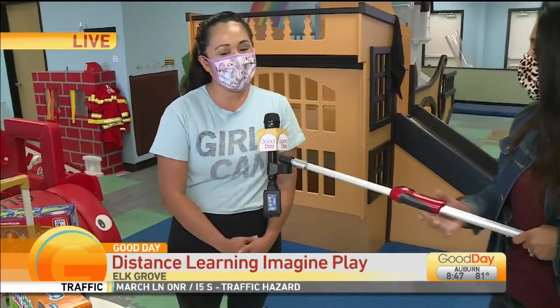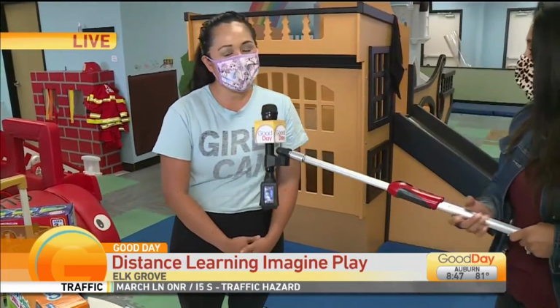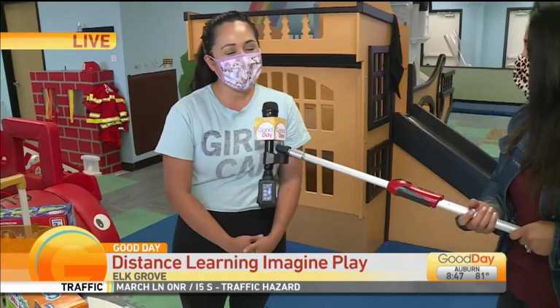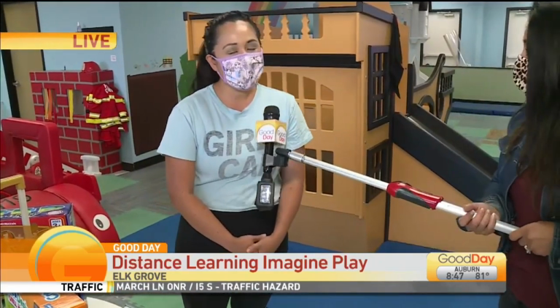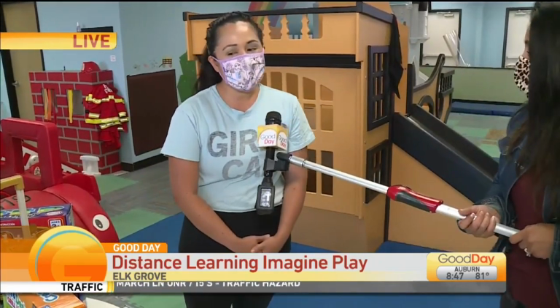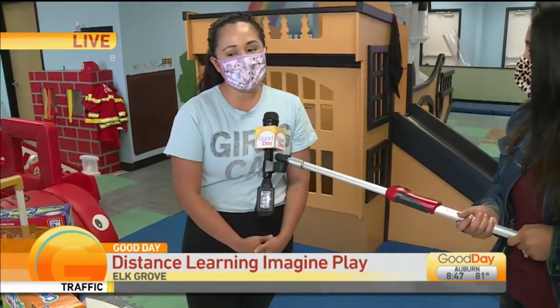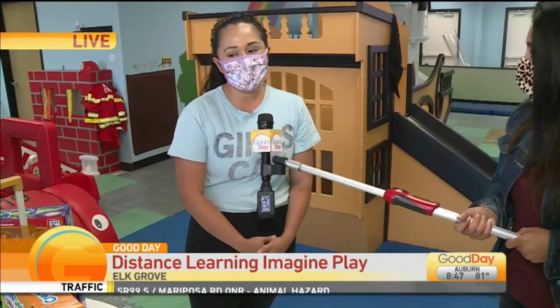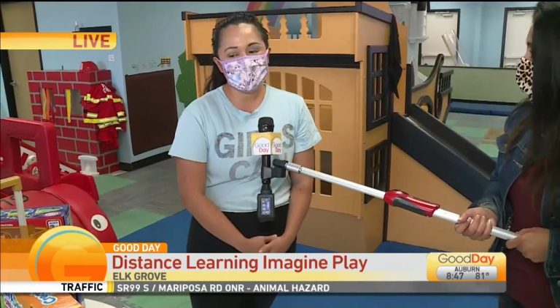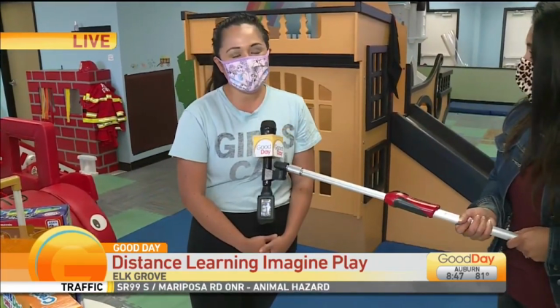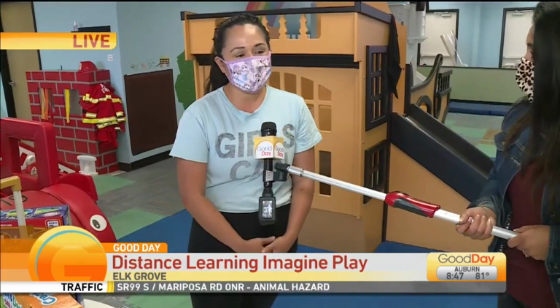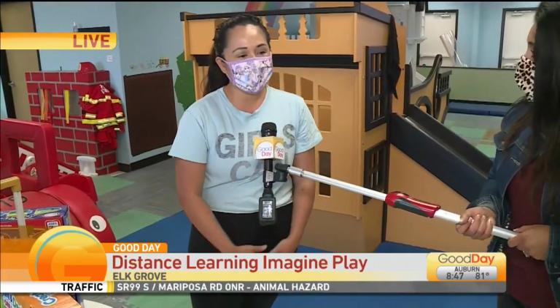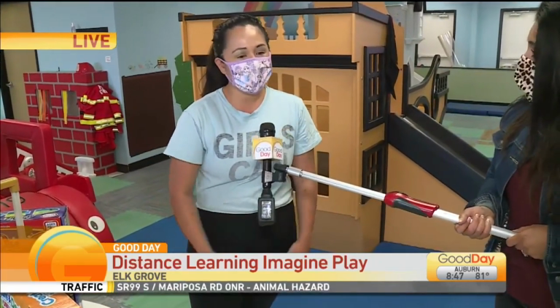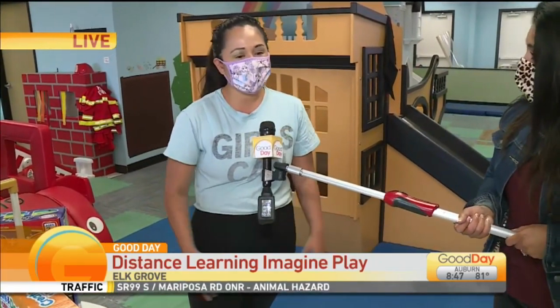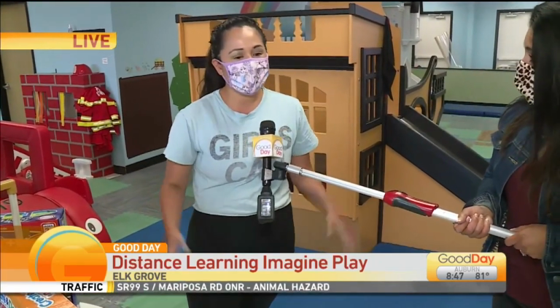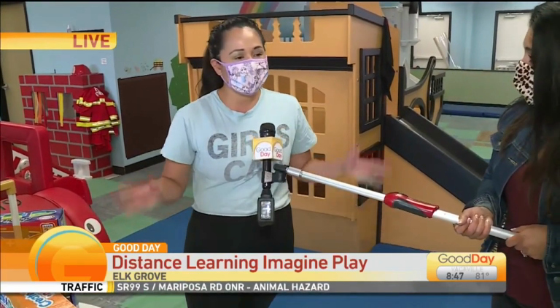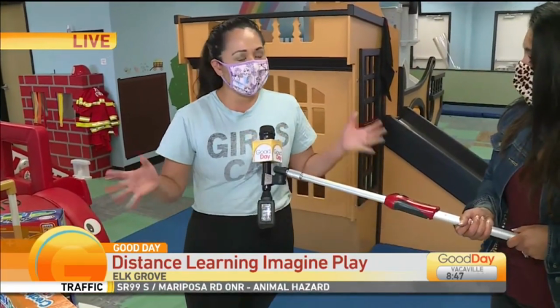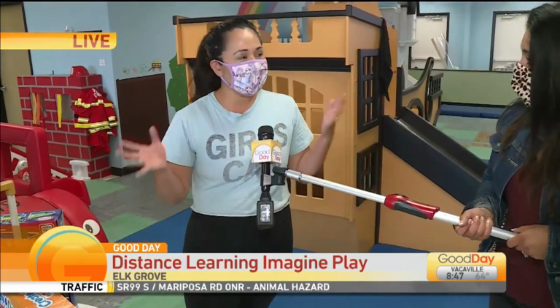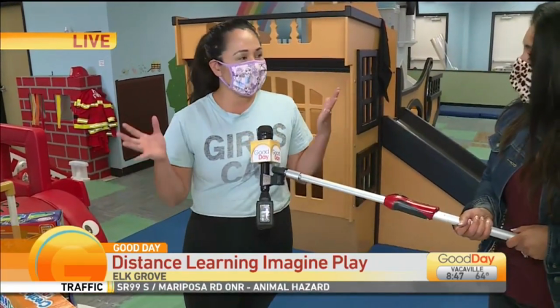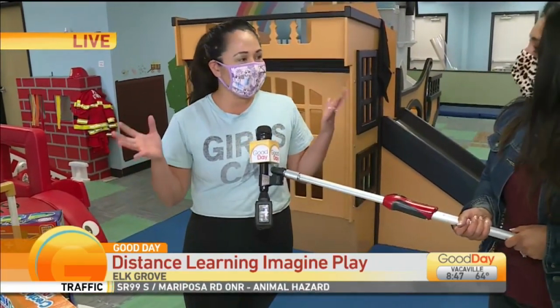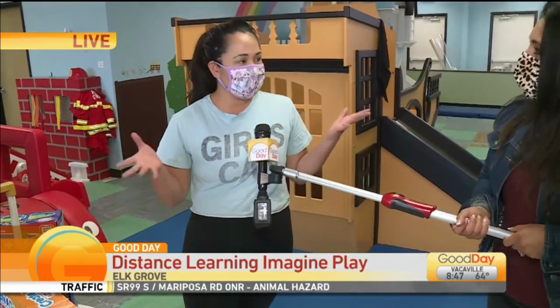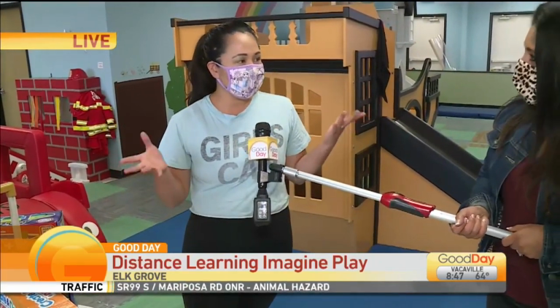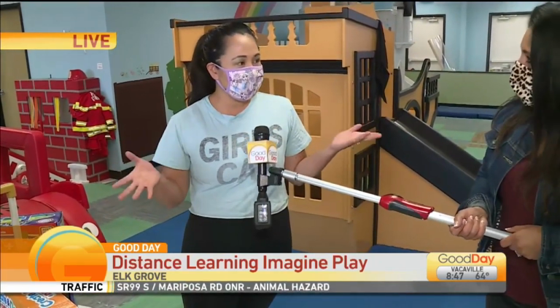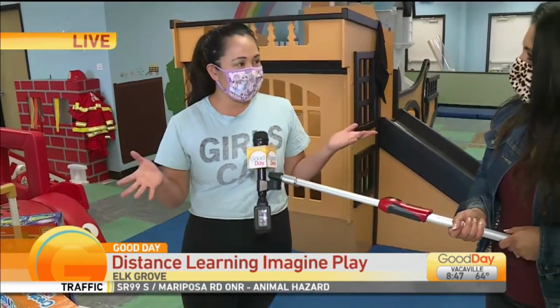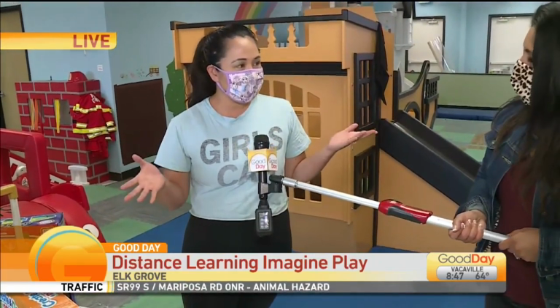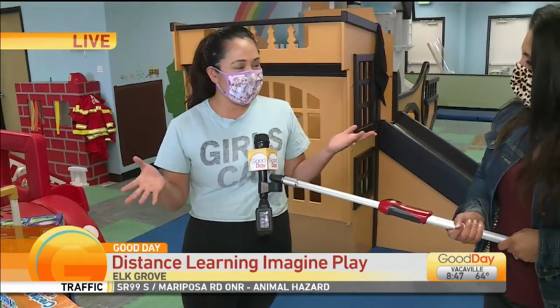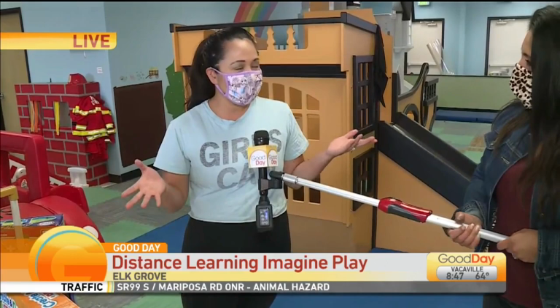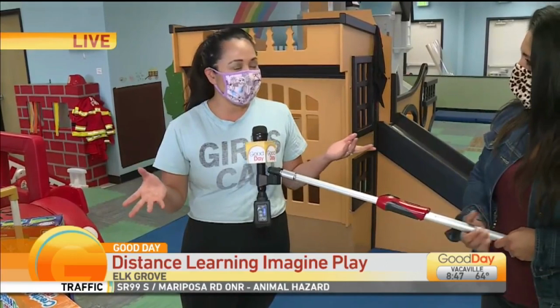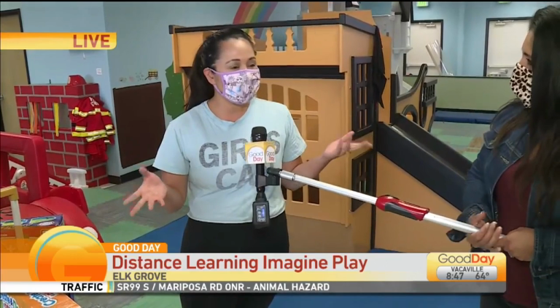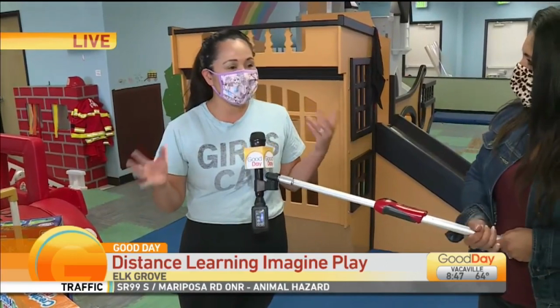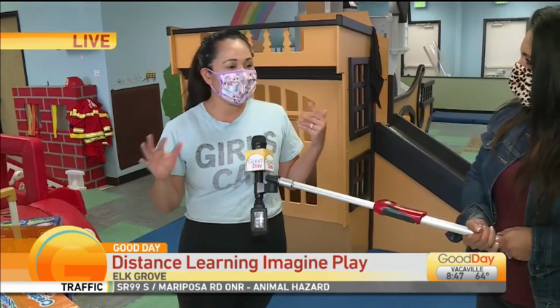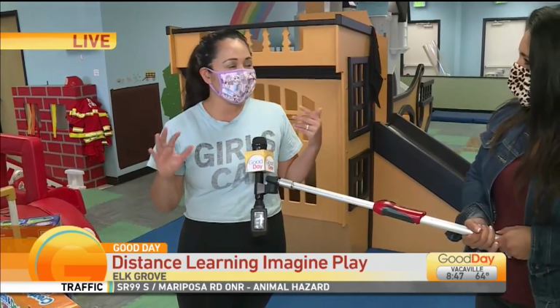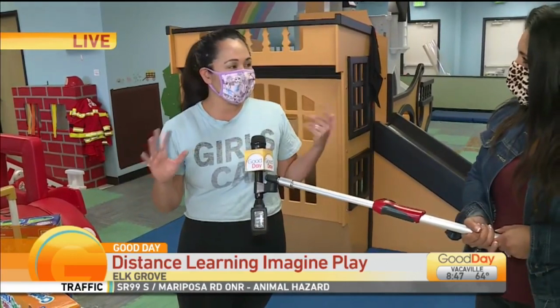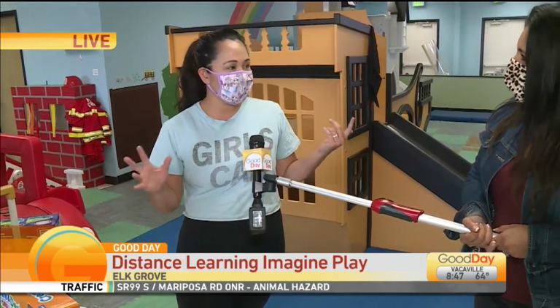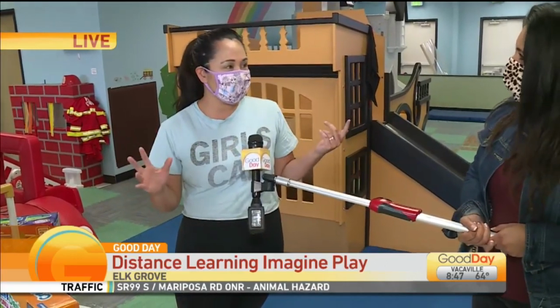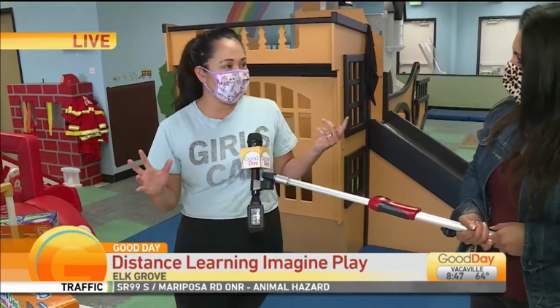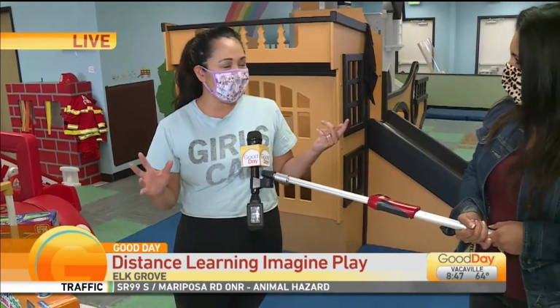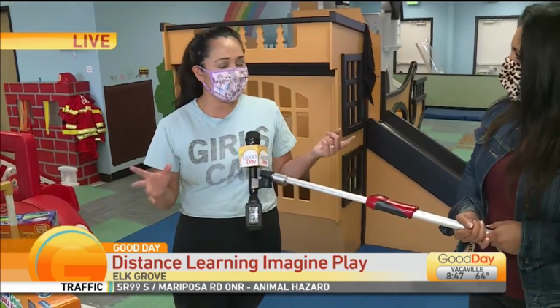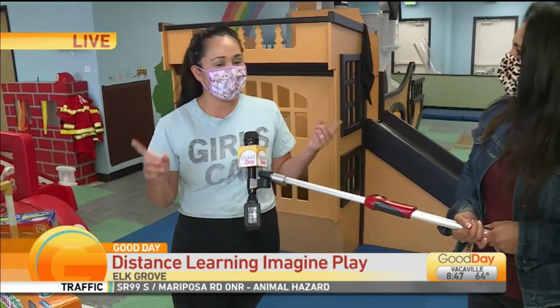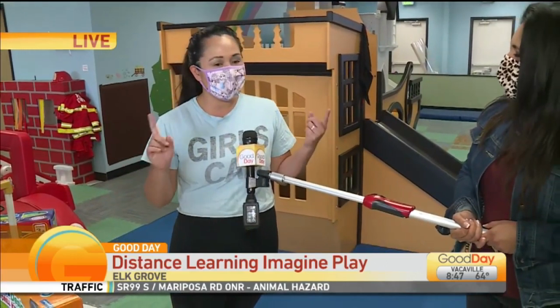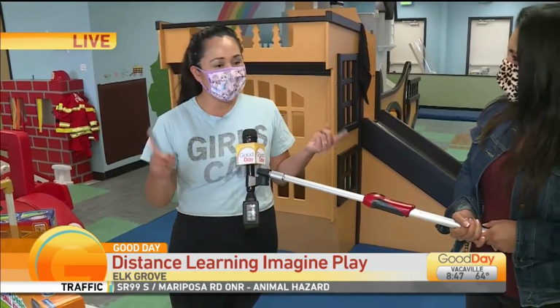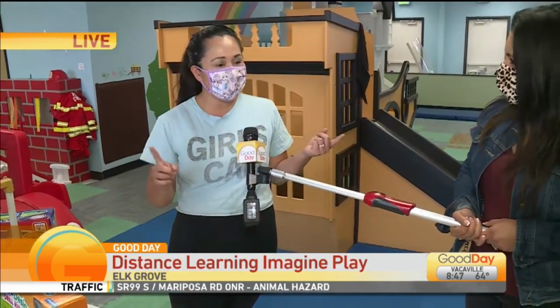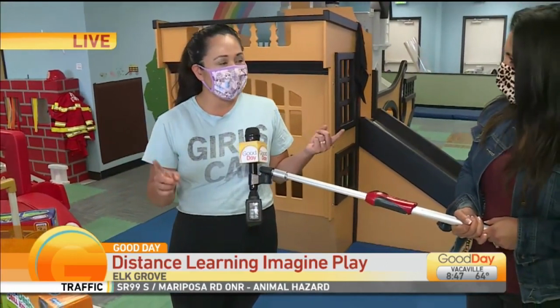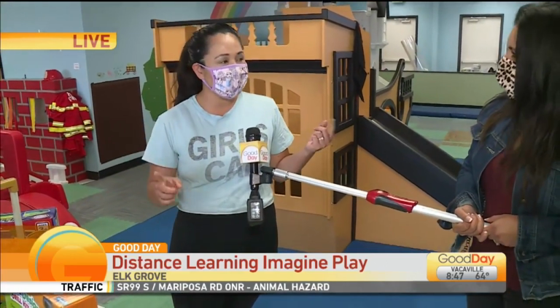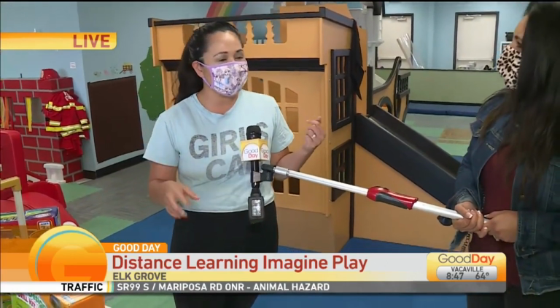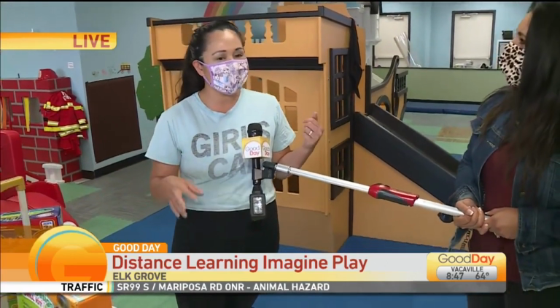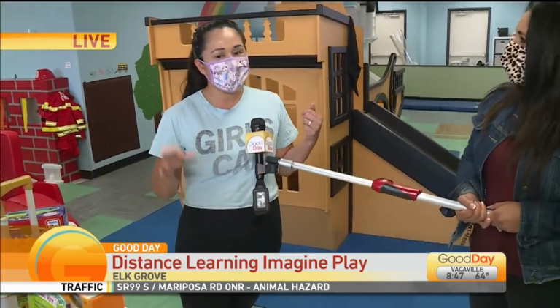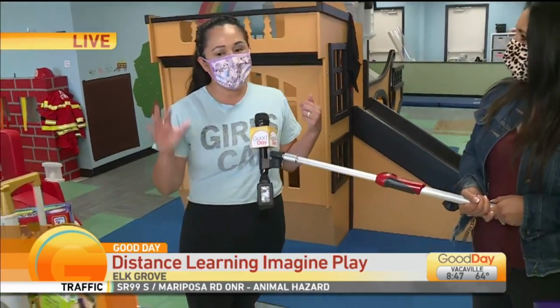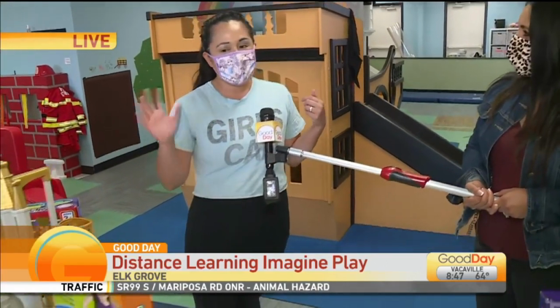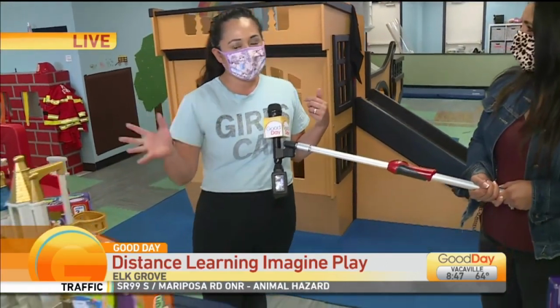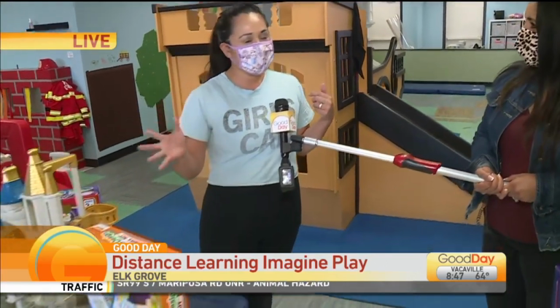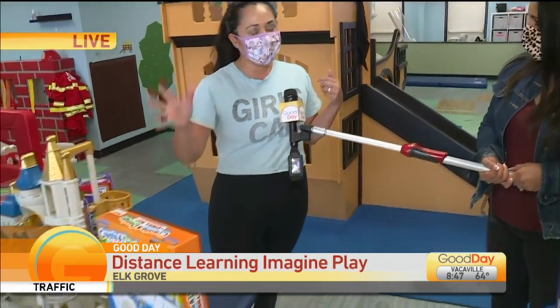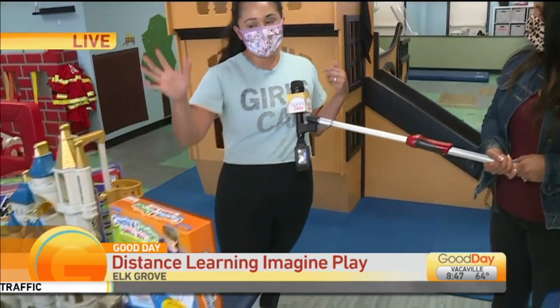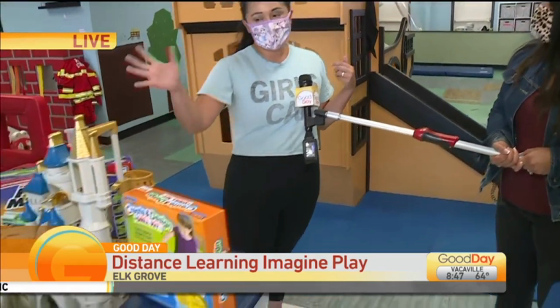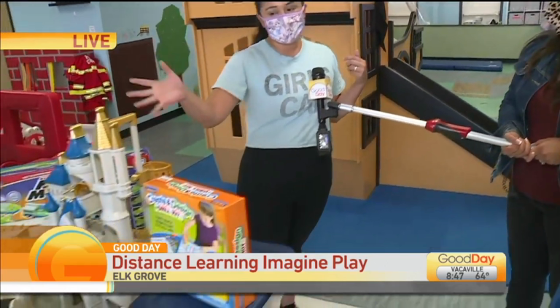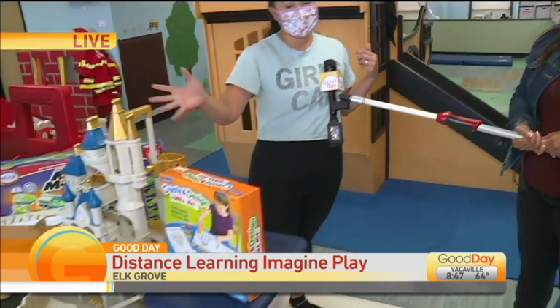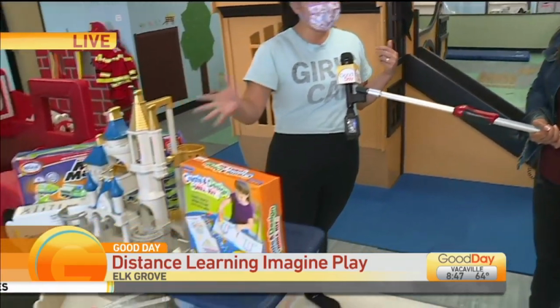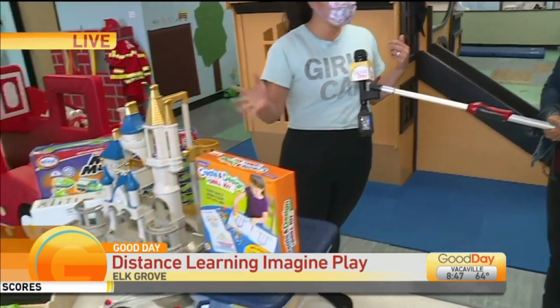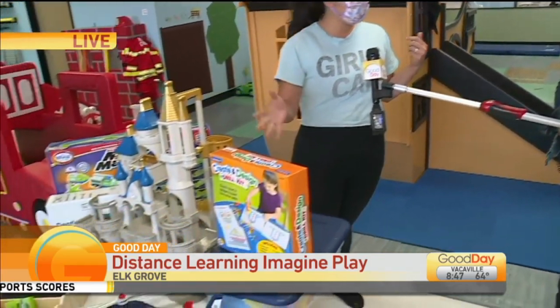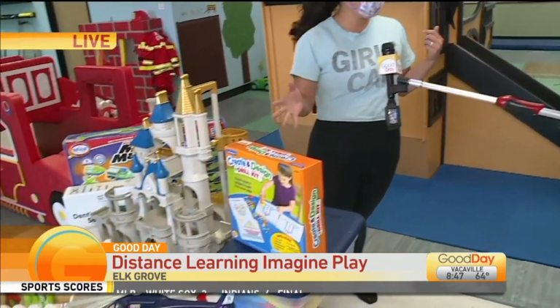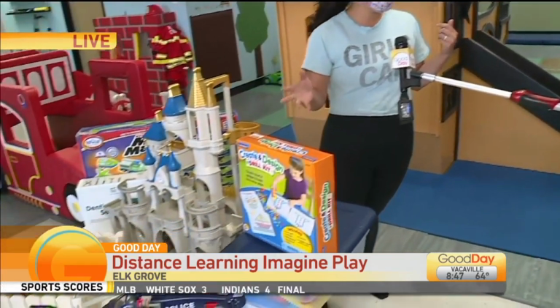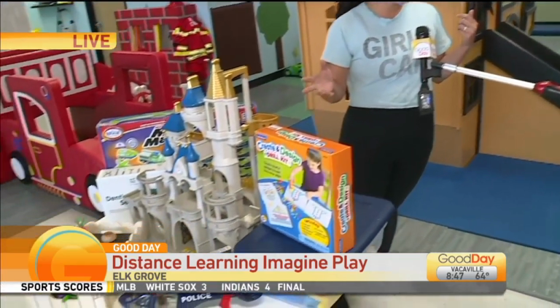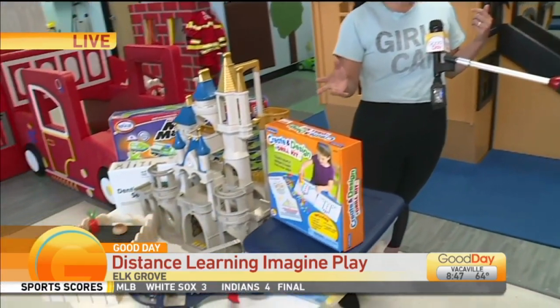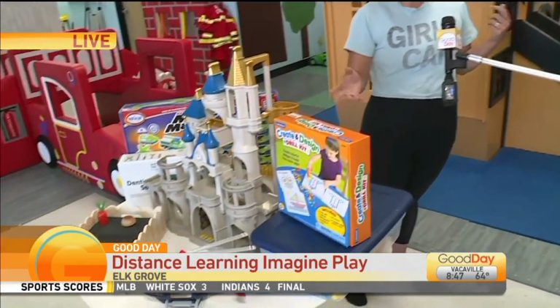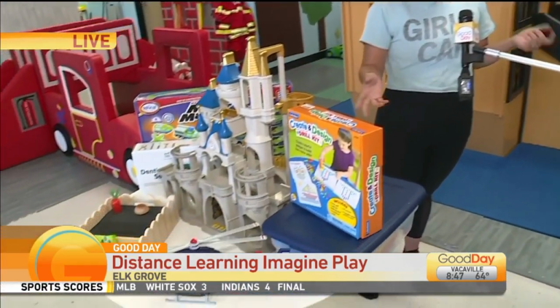We actually started building a lending library with tons of different toys — learning toys, also some pretend play toys as well.